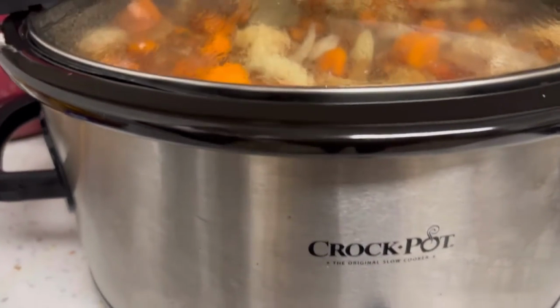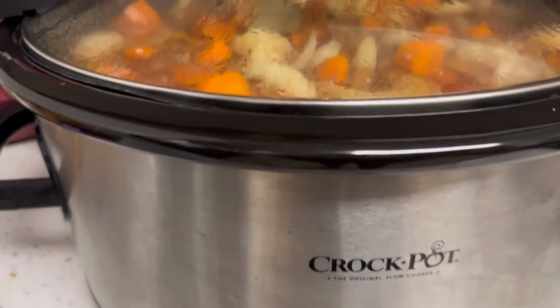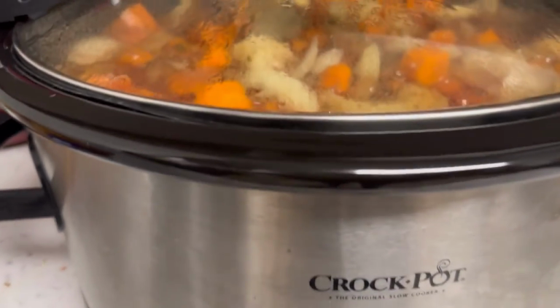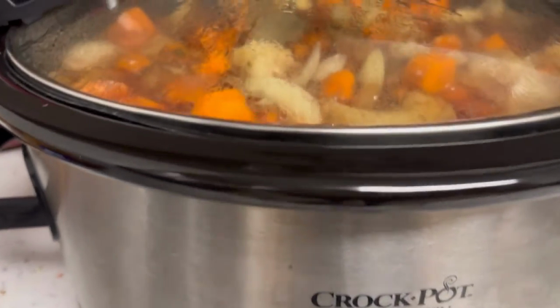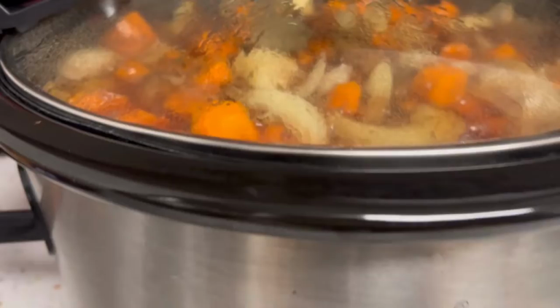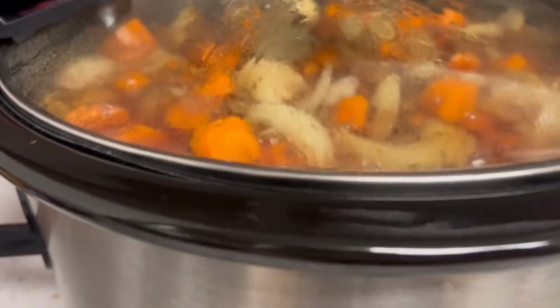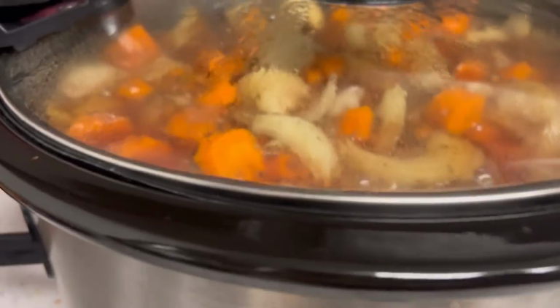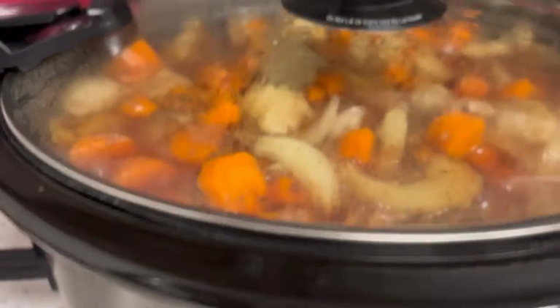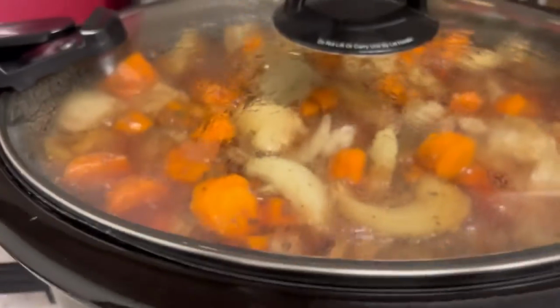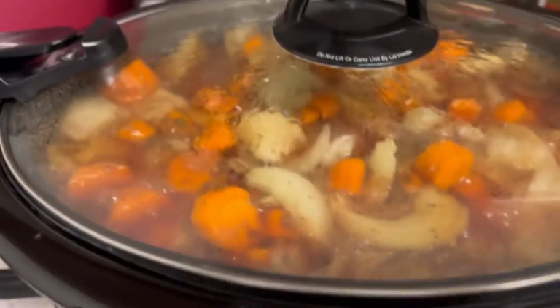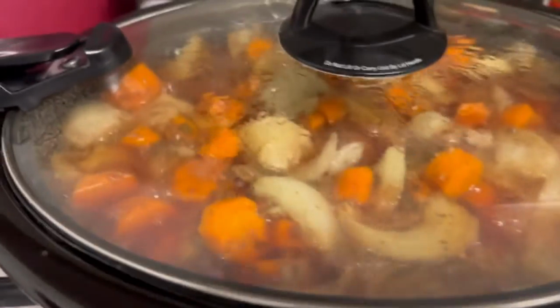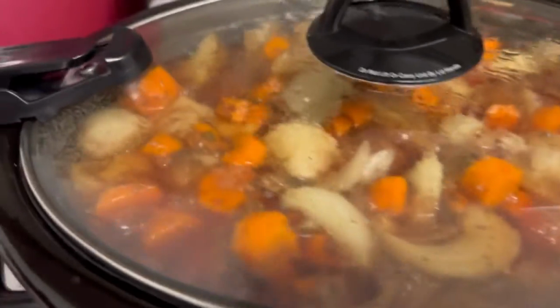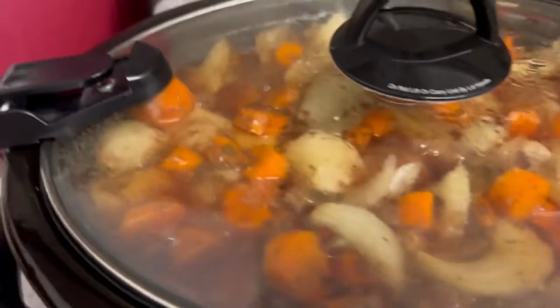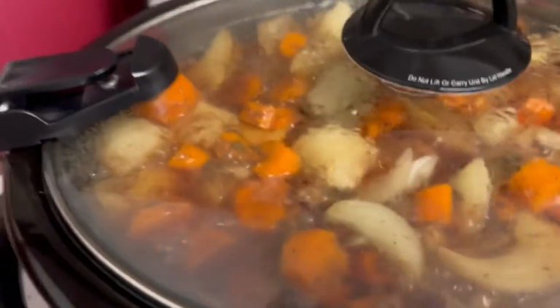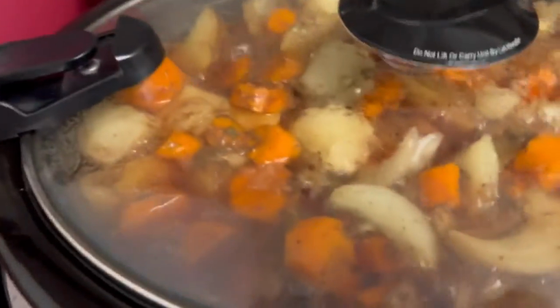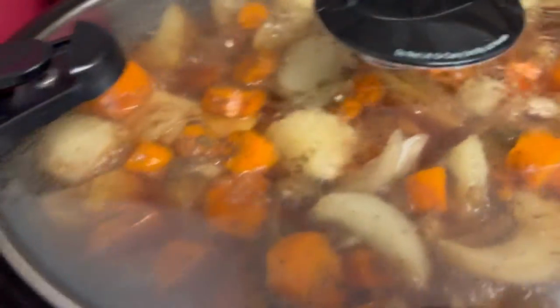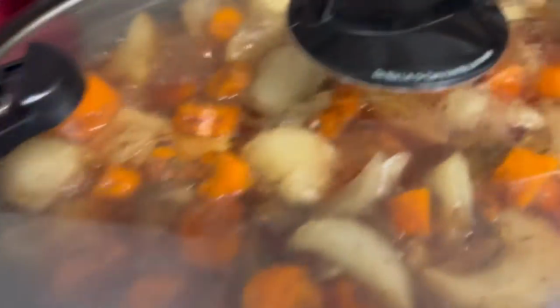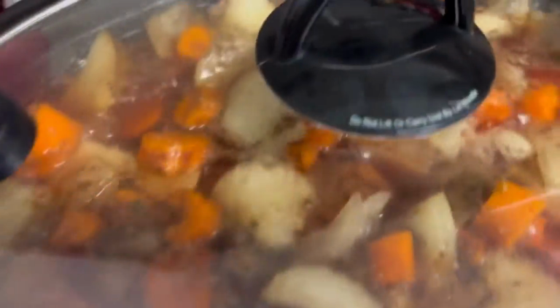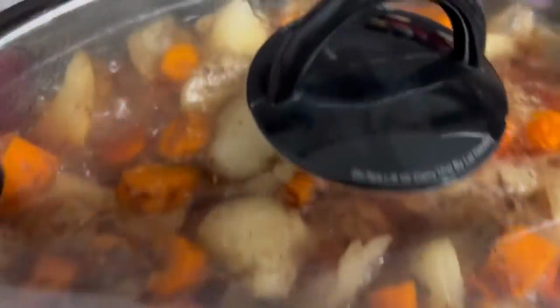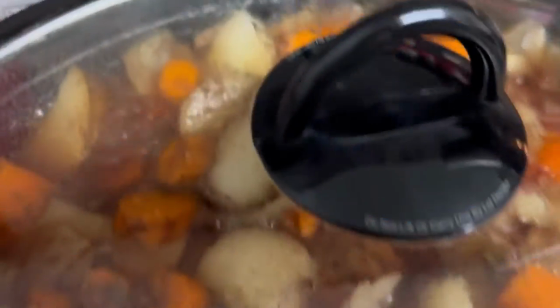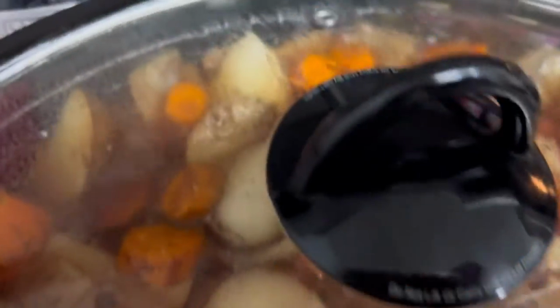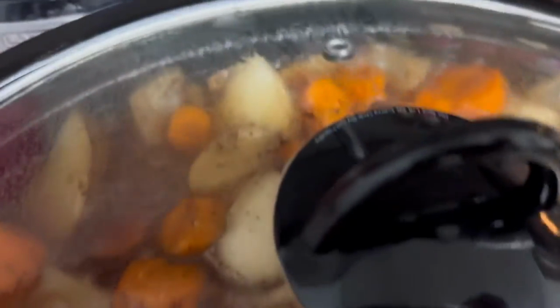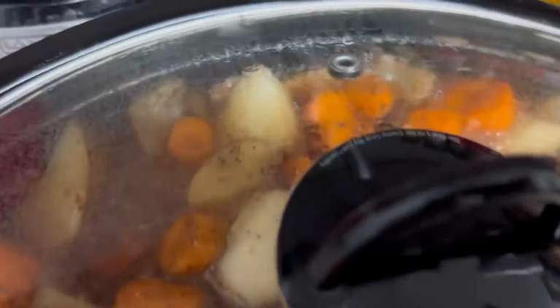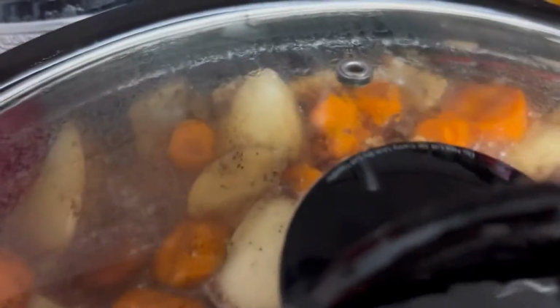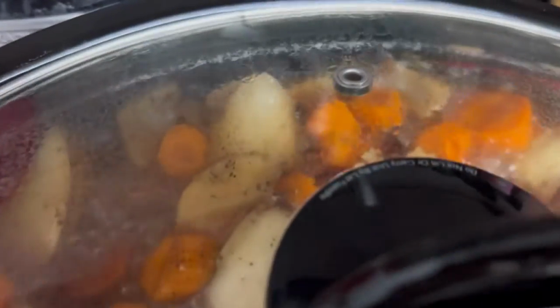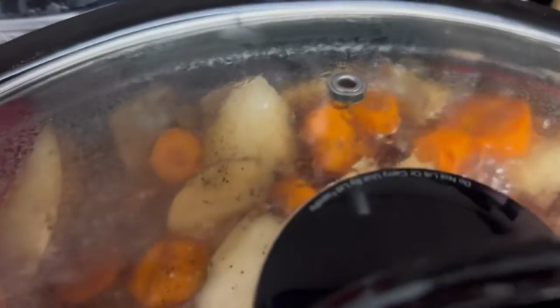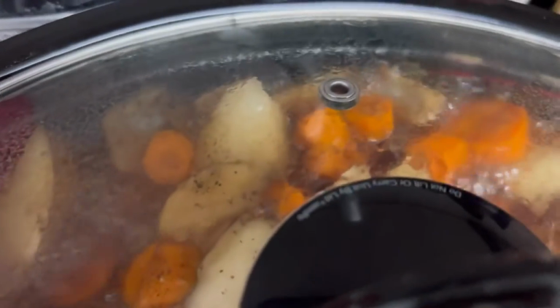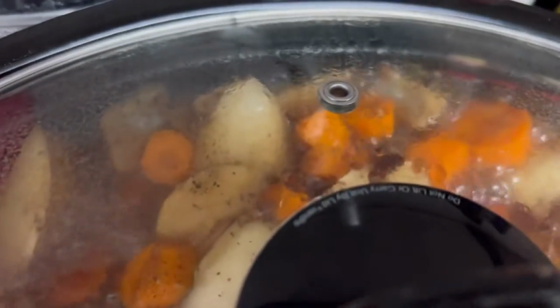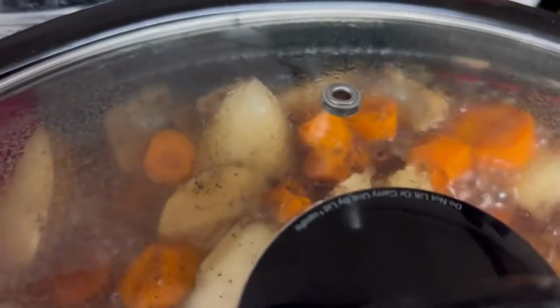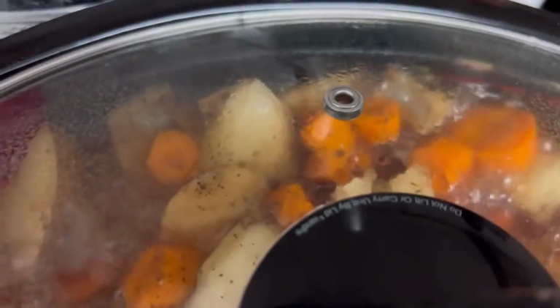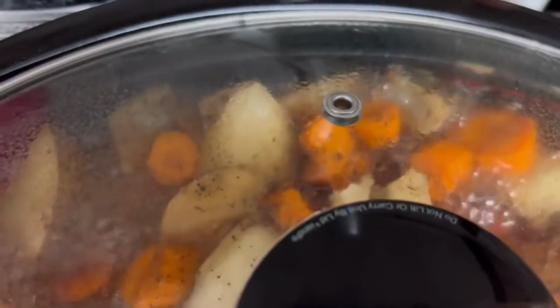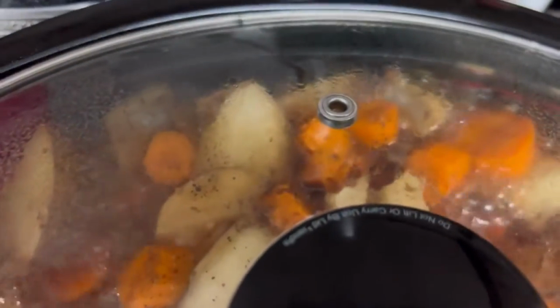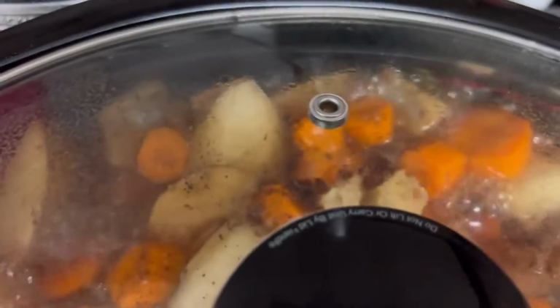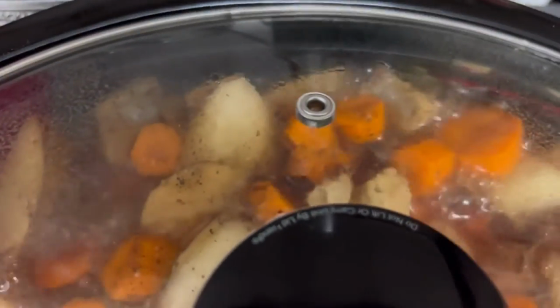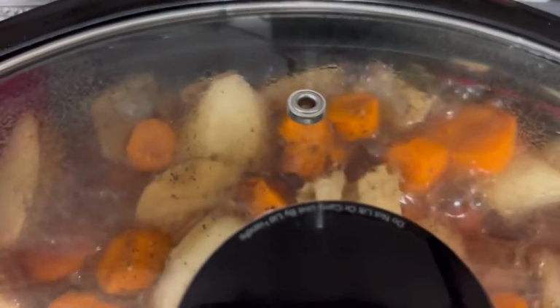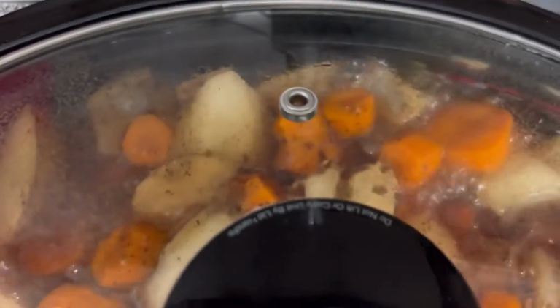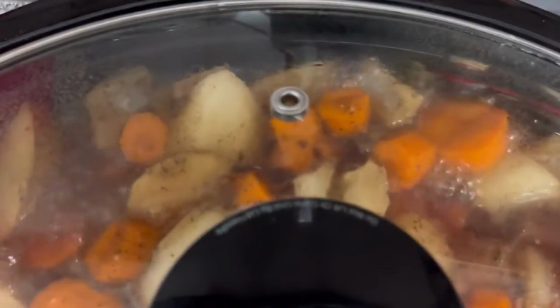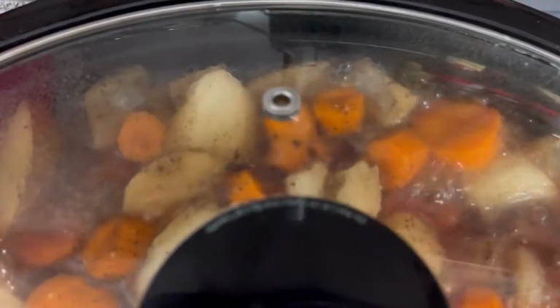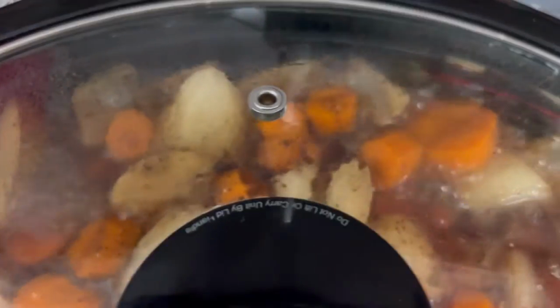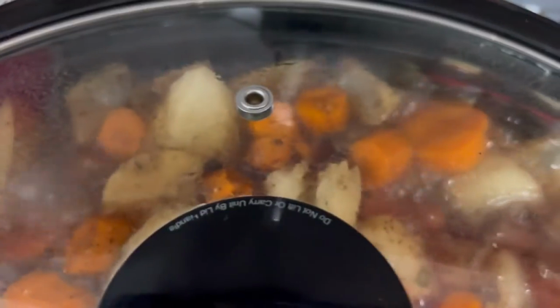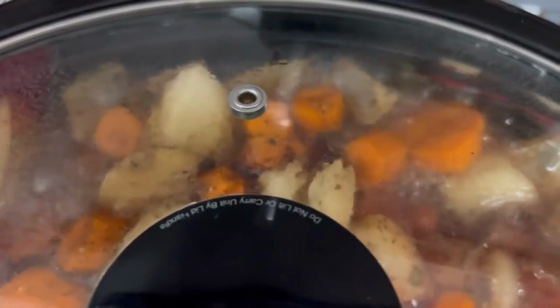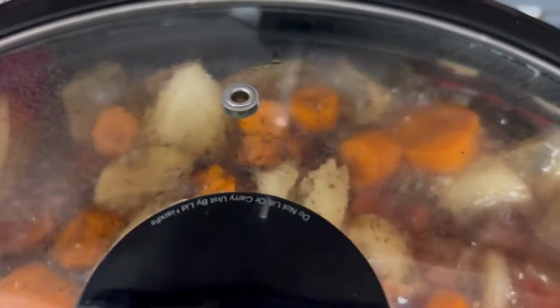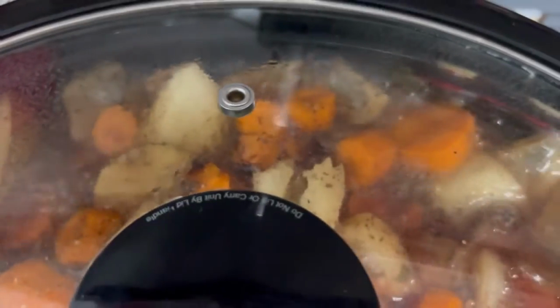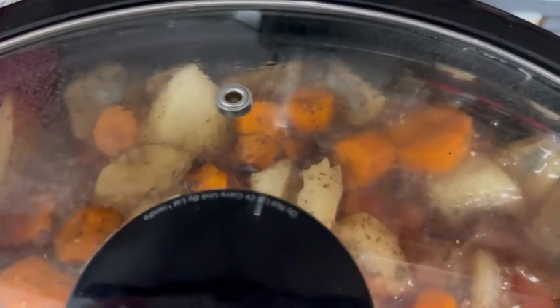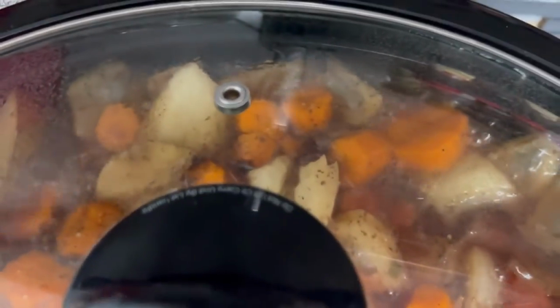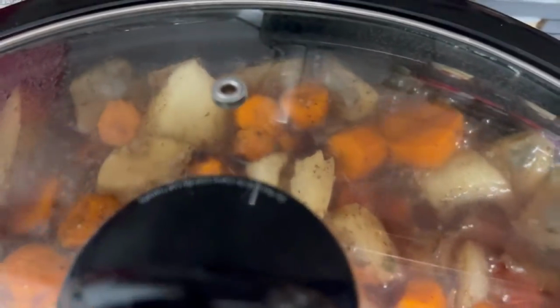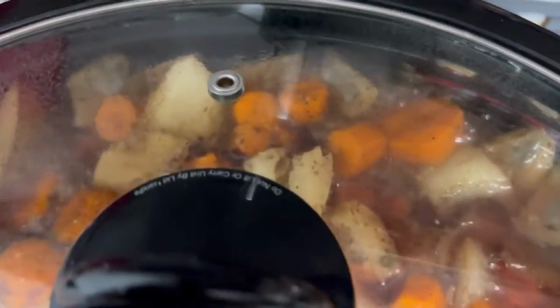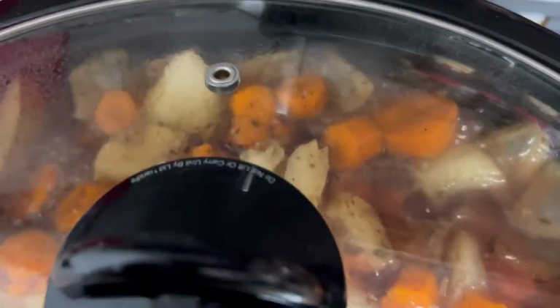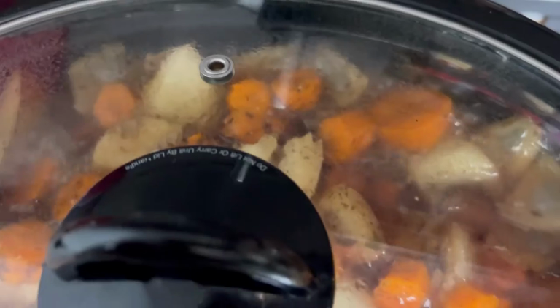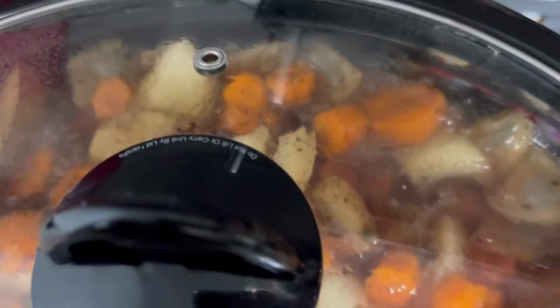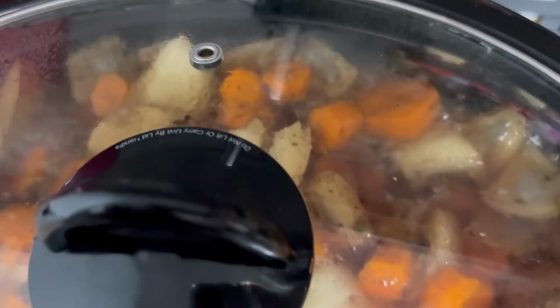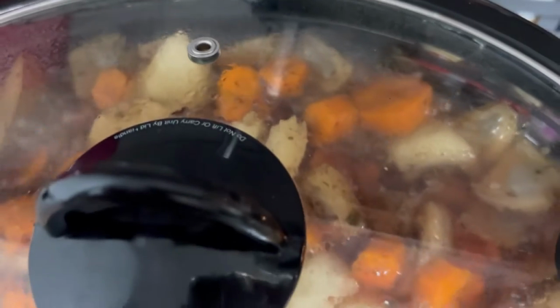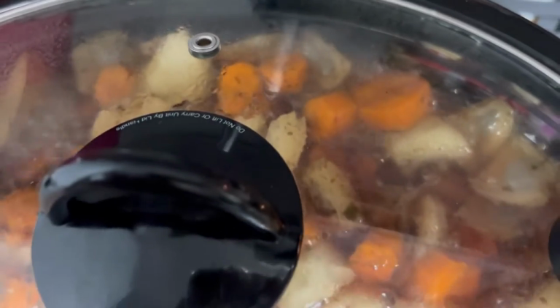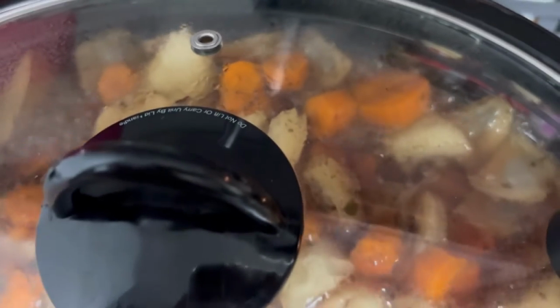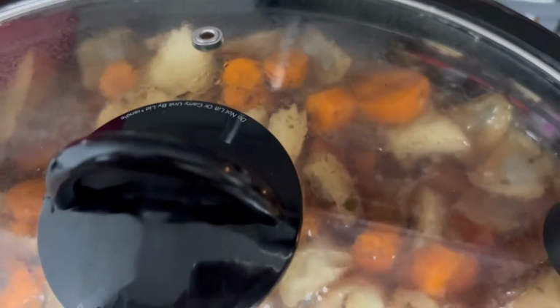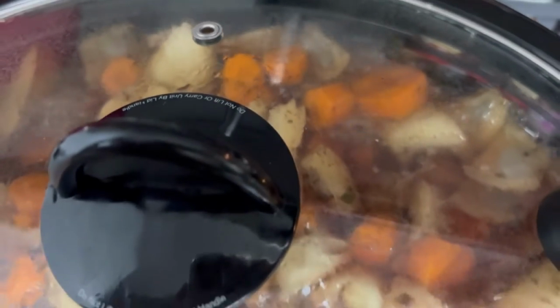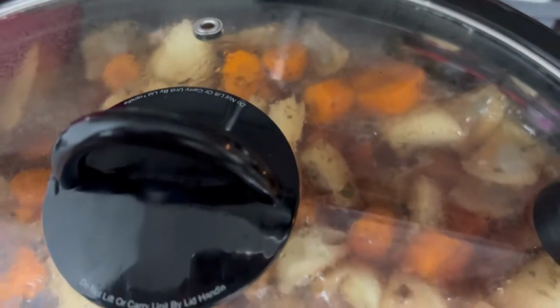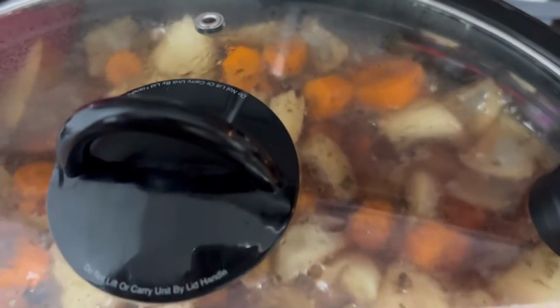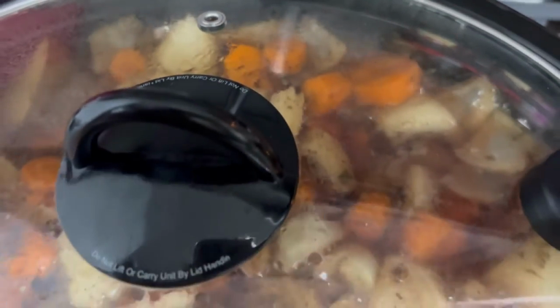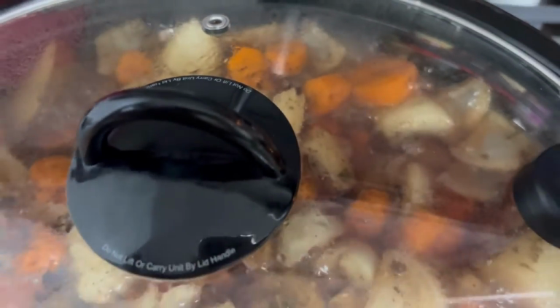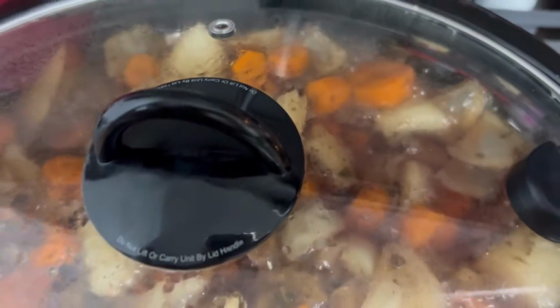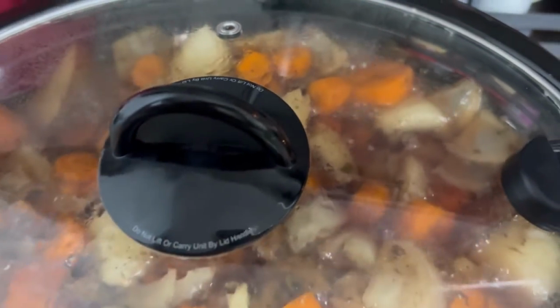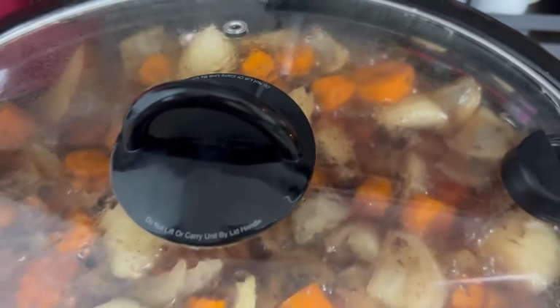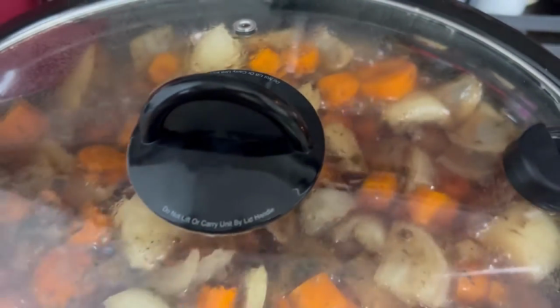It cooks a lot of food. As you can see, this is a humongous pot roast inside. So yummy — I can't wait to eat this.